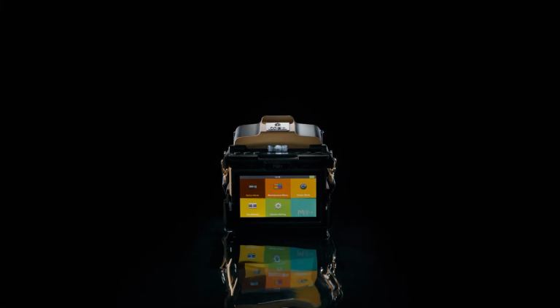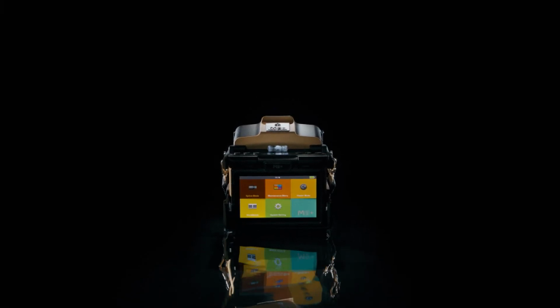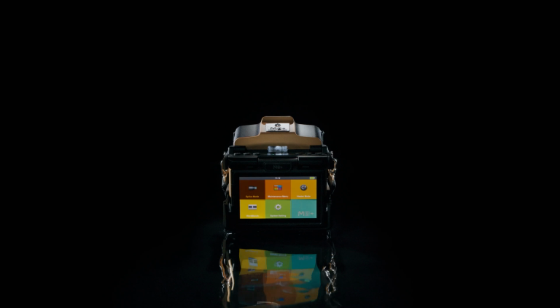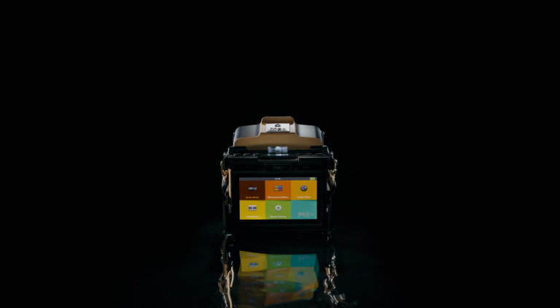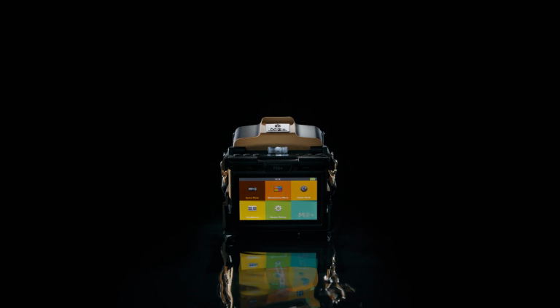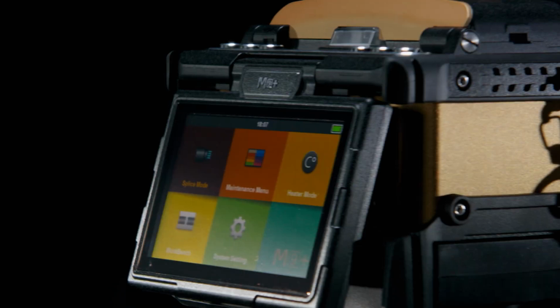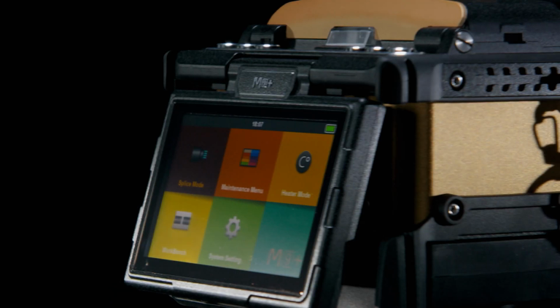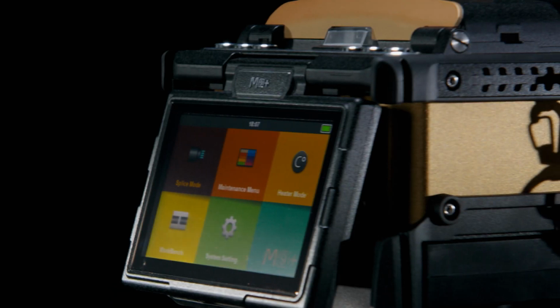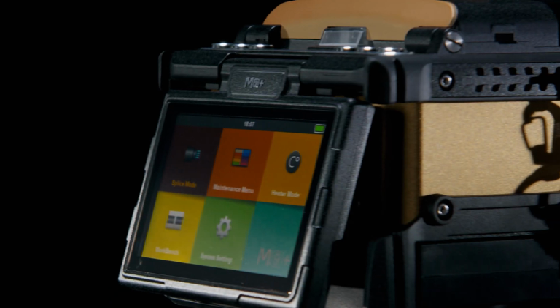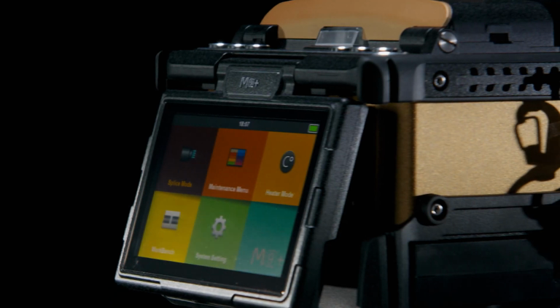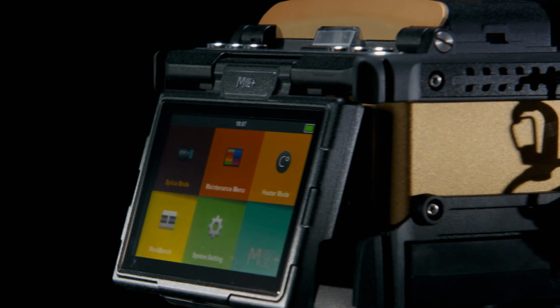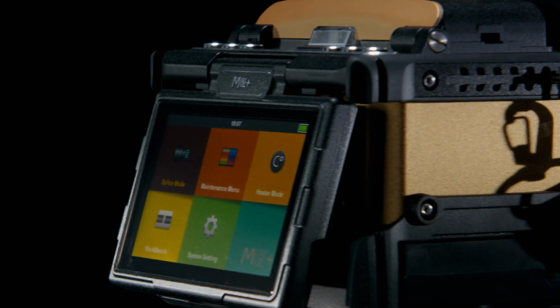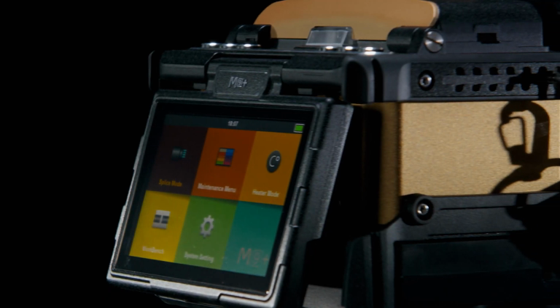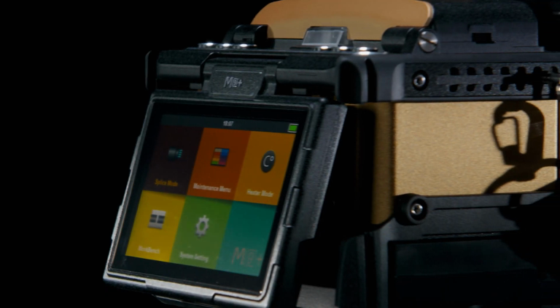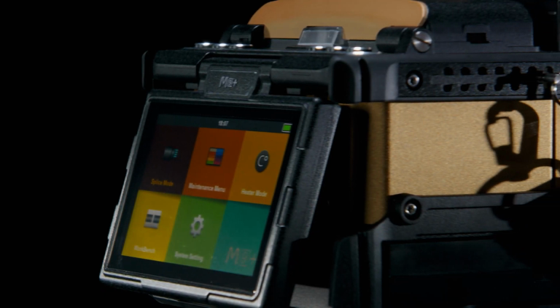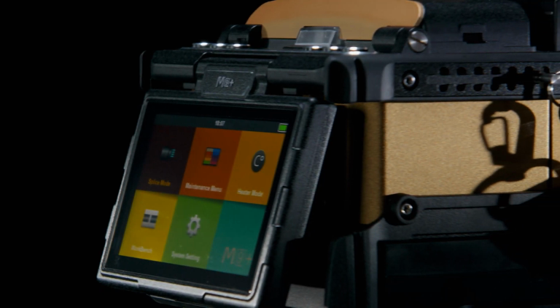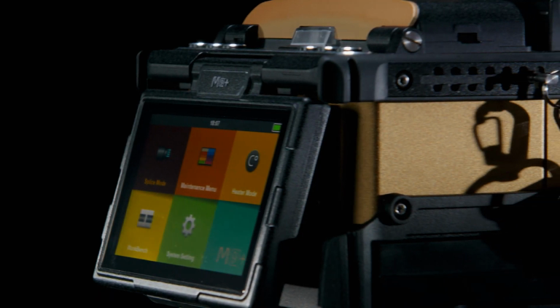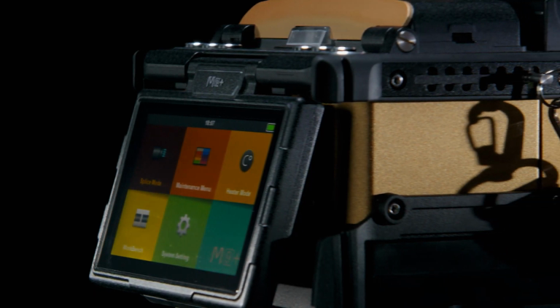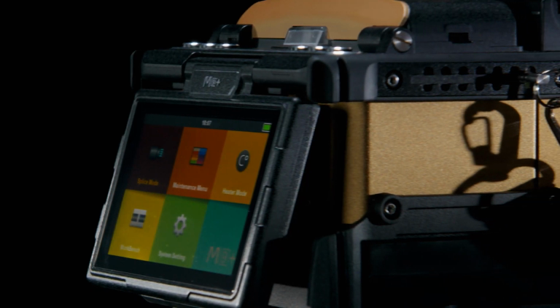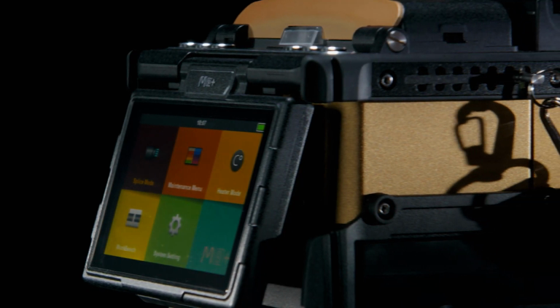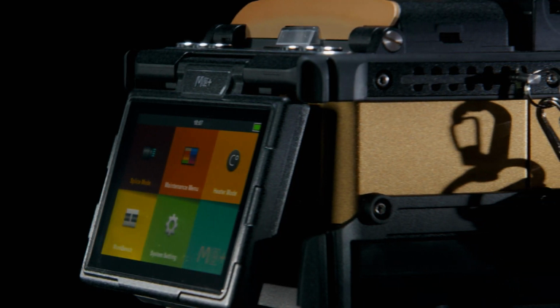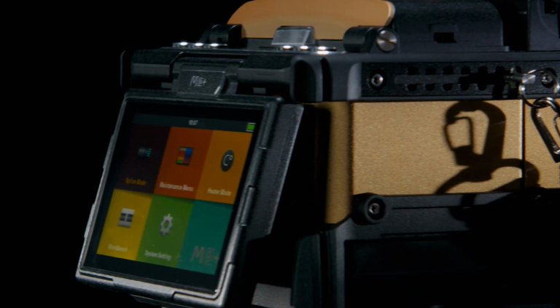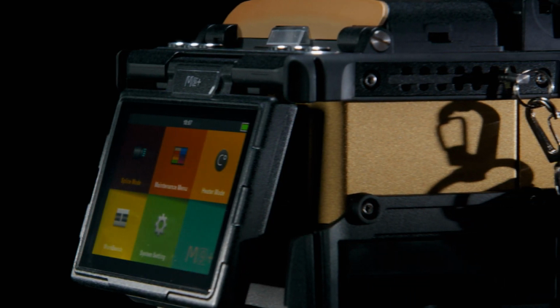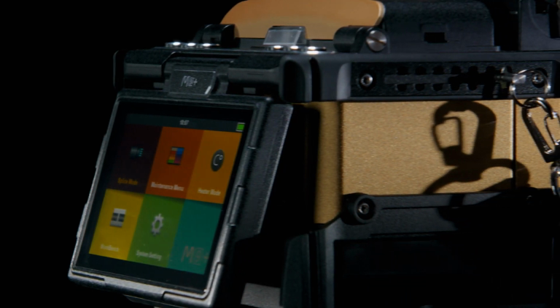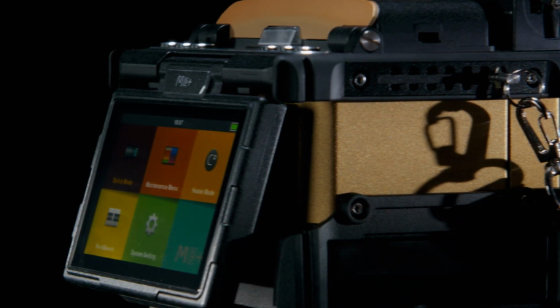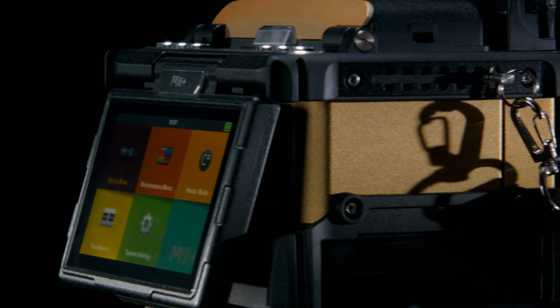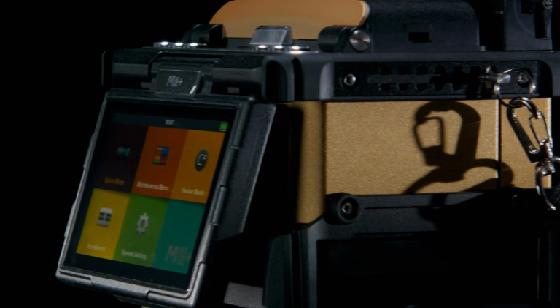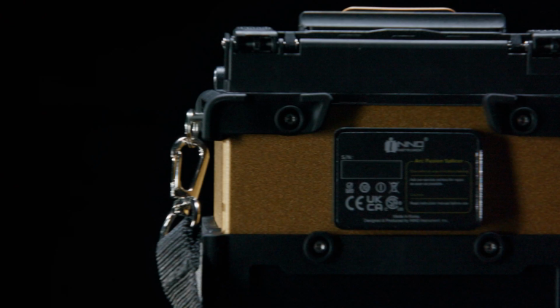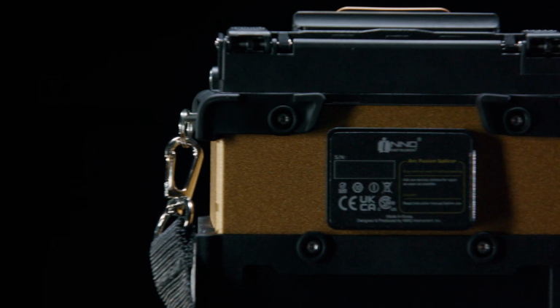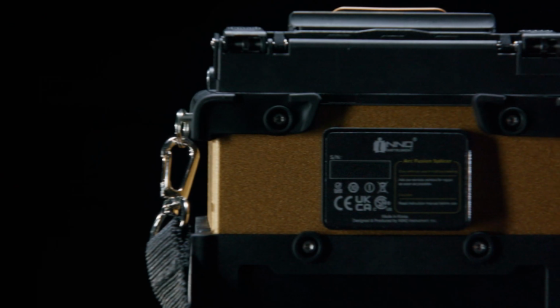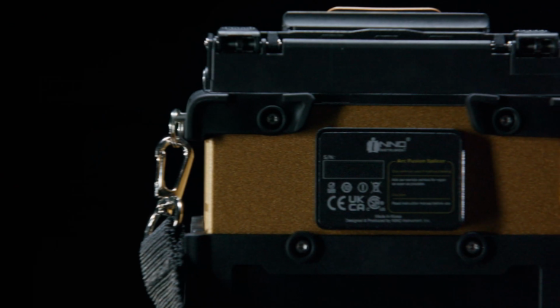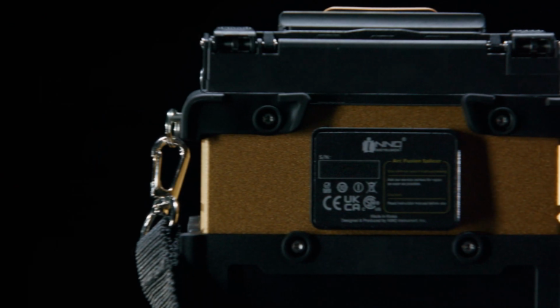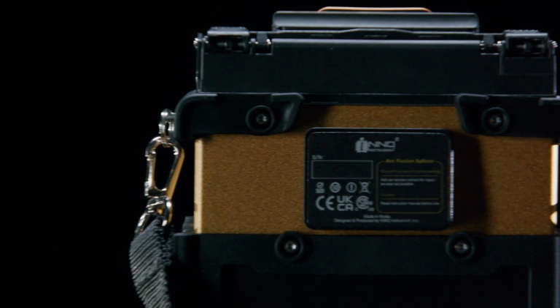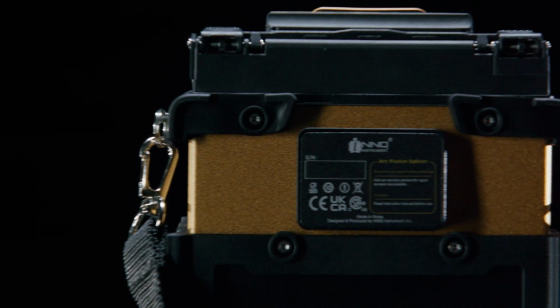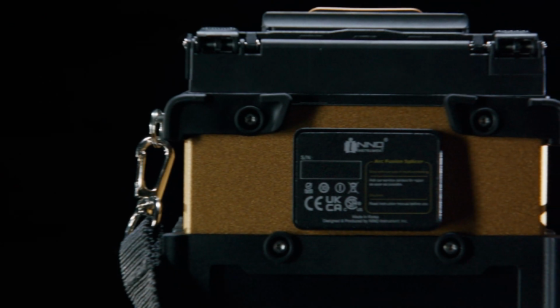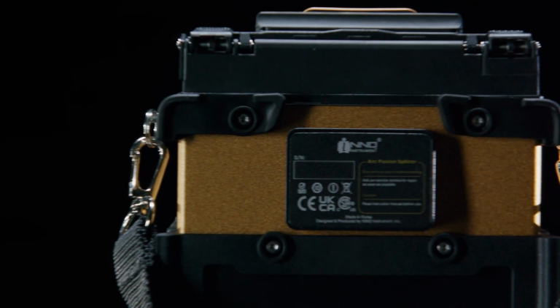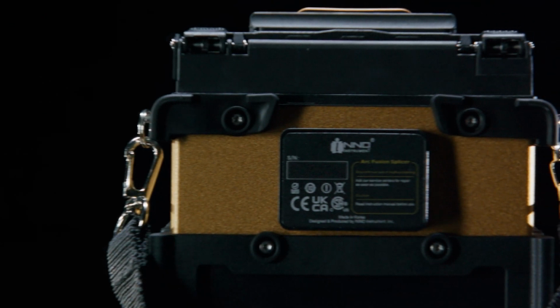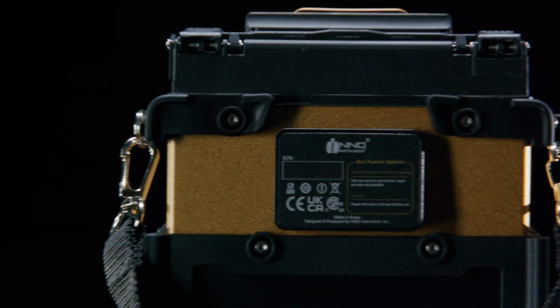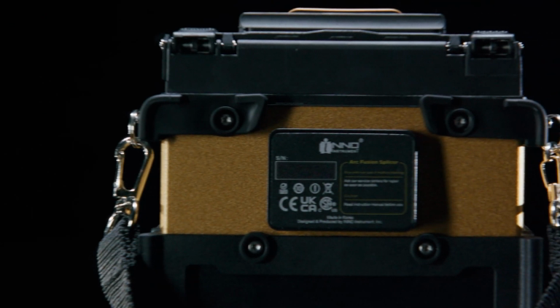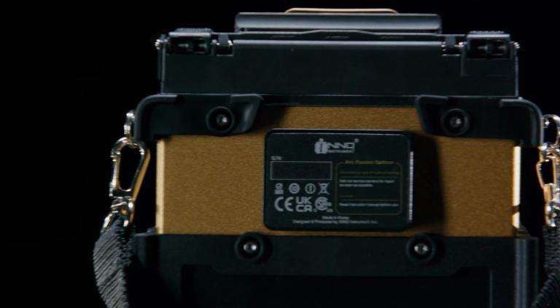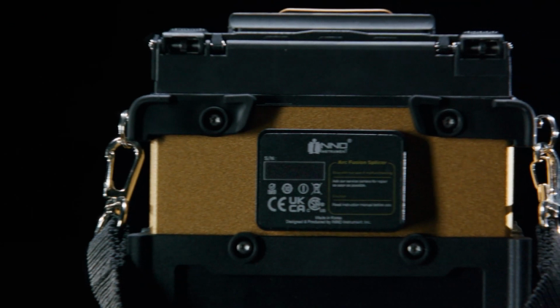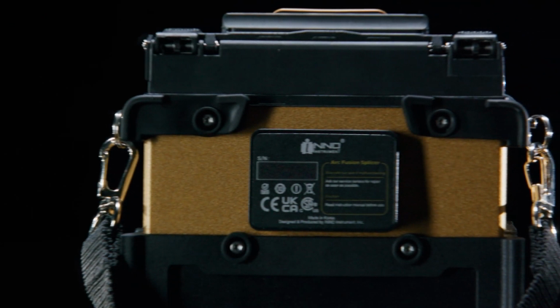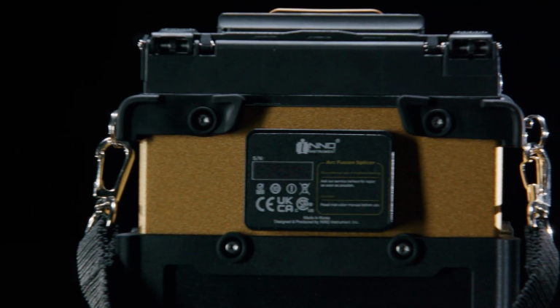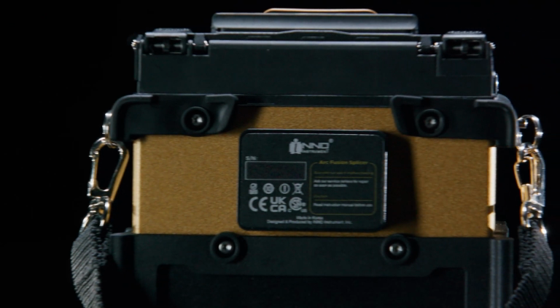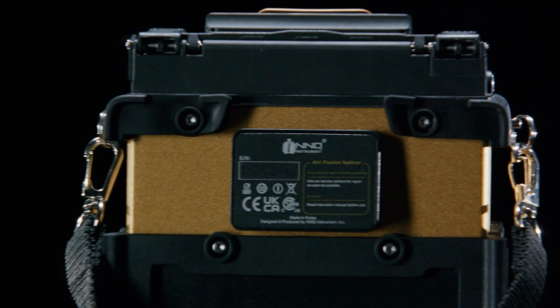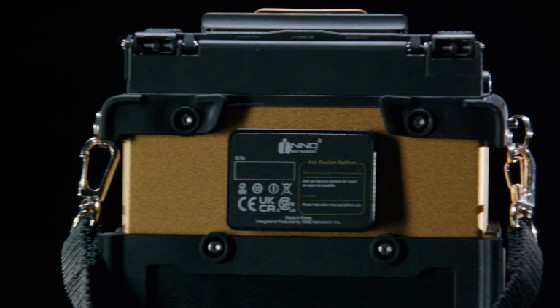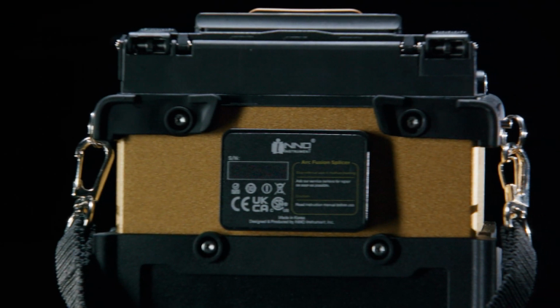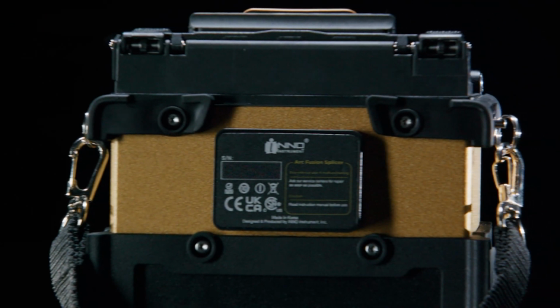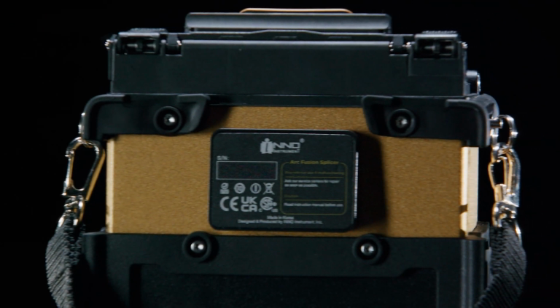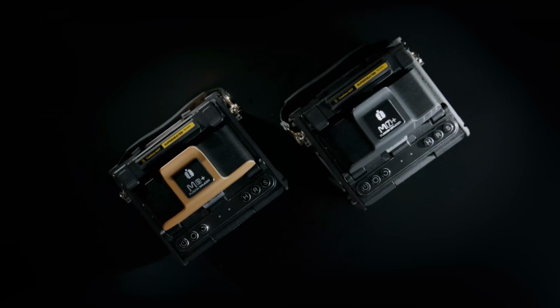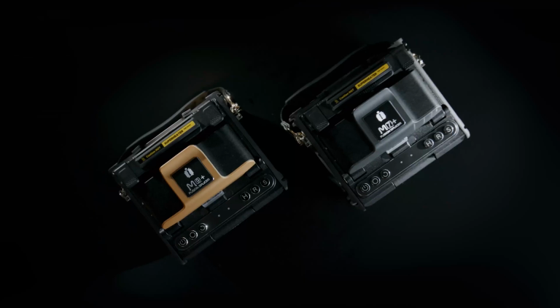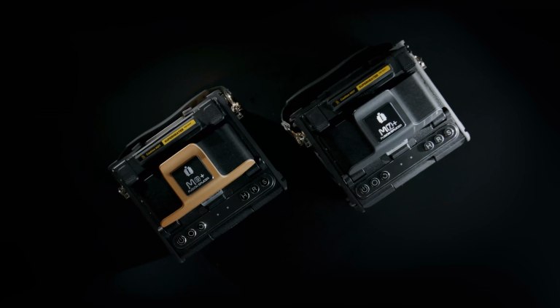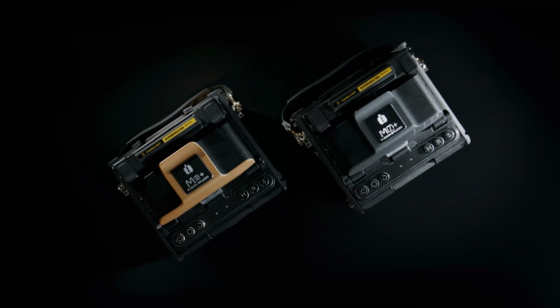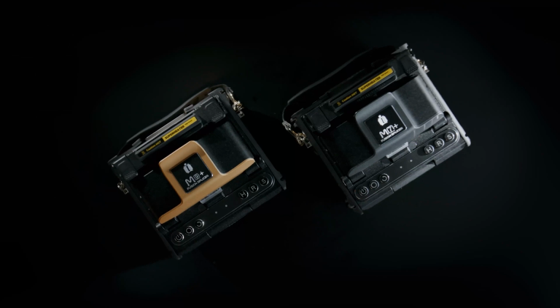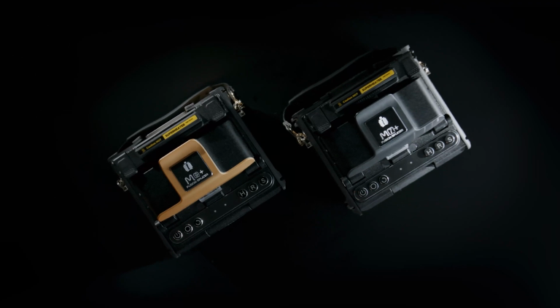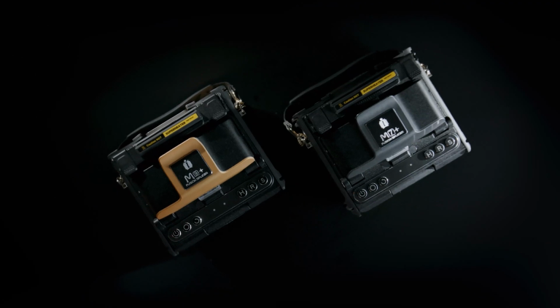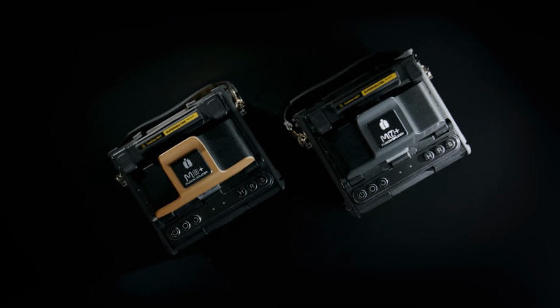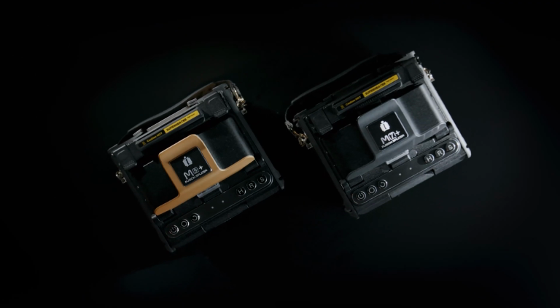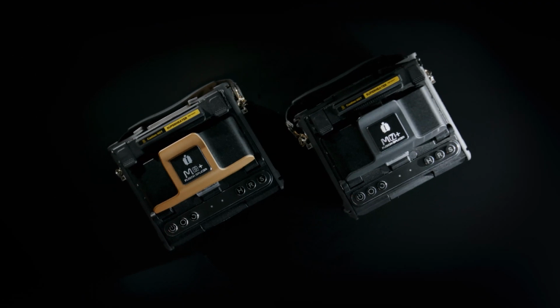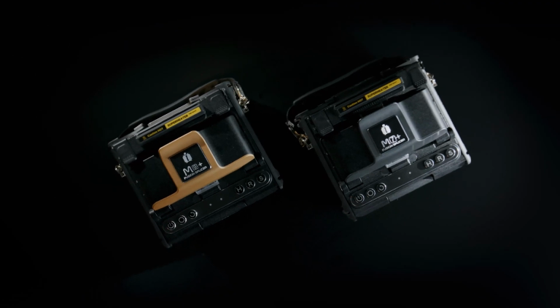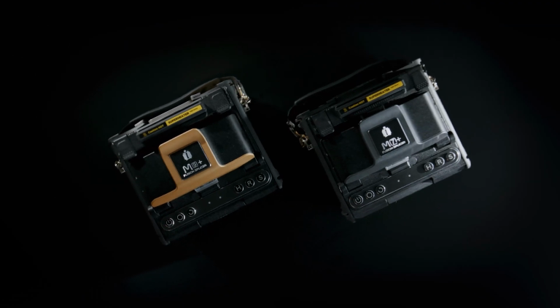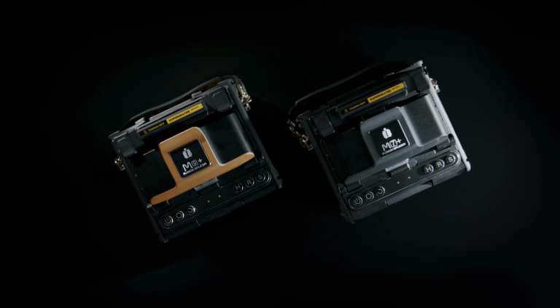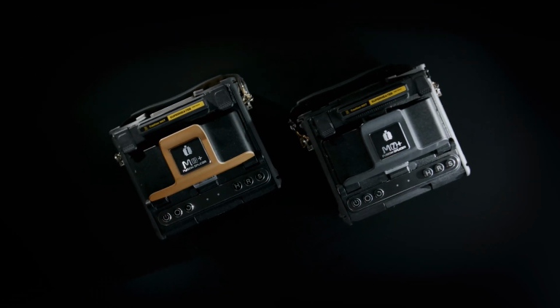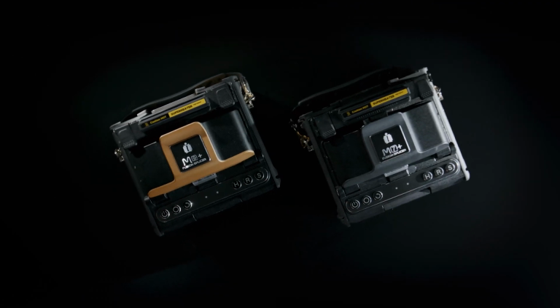Cloud services, IoT, and GPS brilliance — all encased in a precision-engineered metal body.